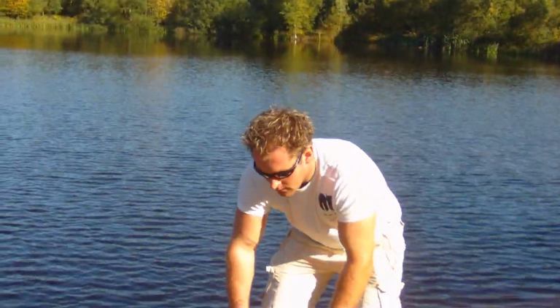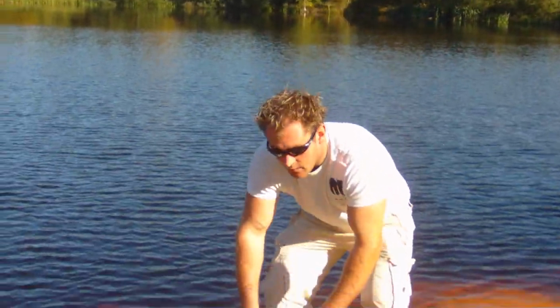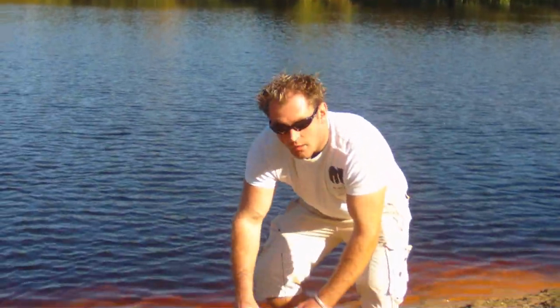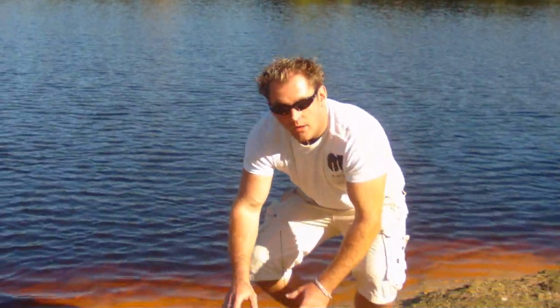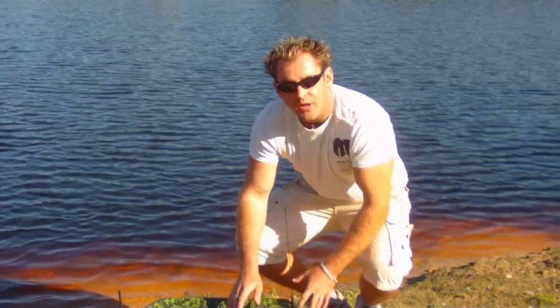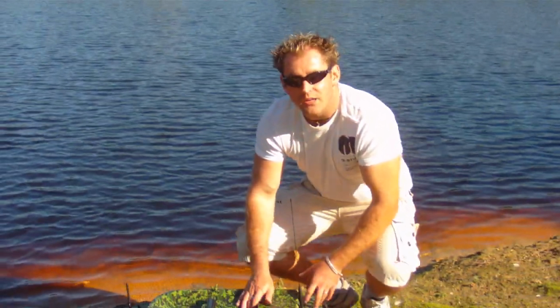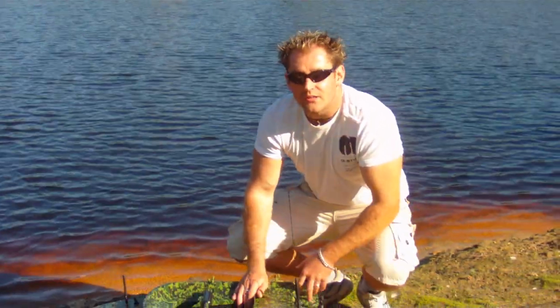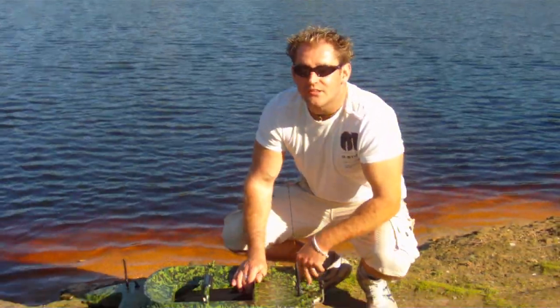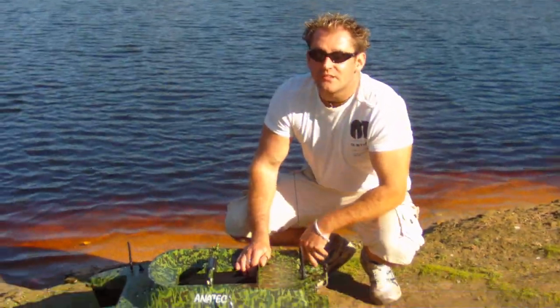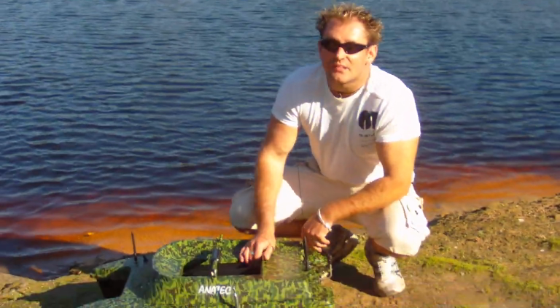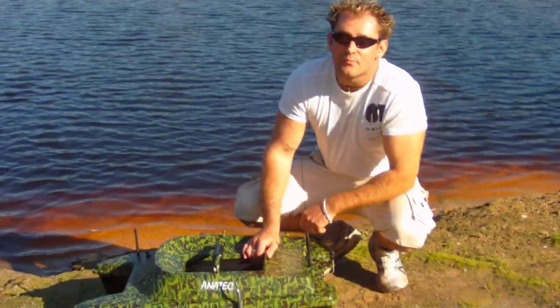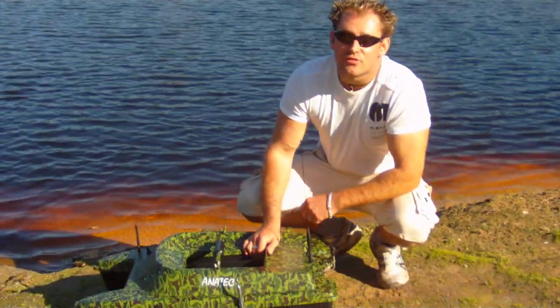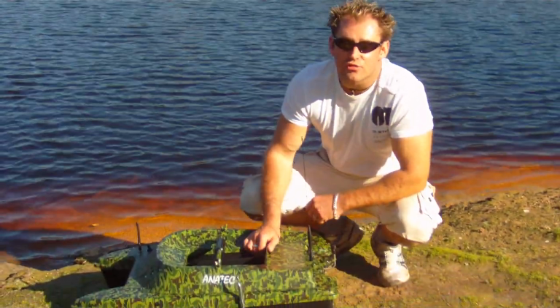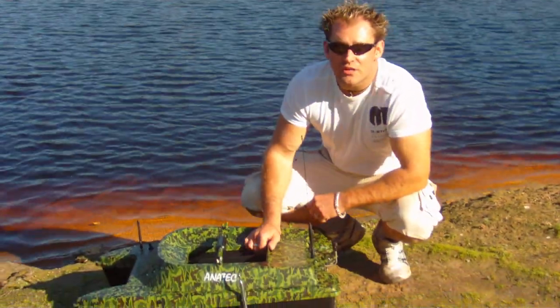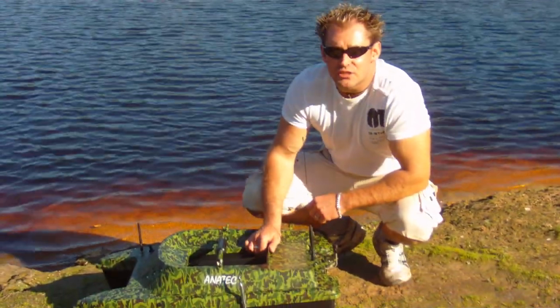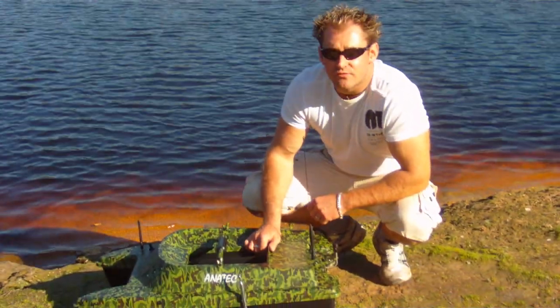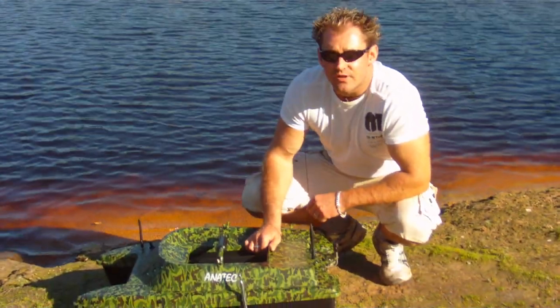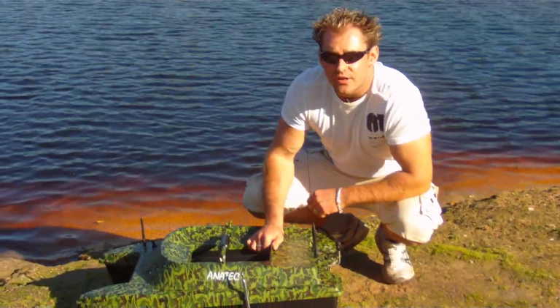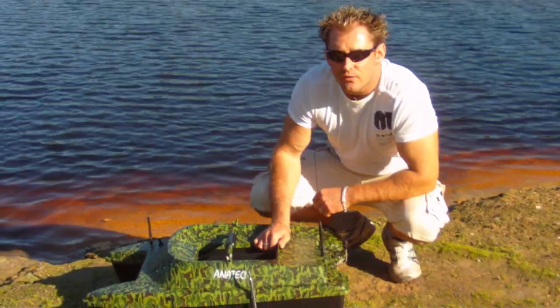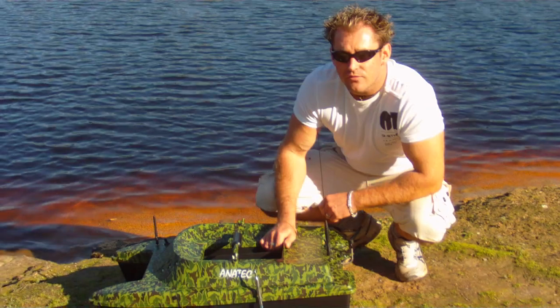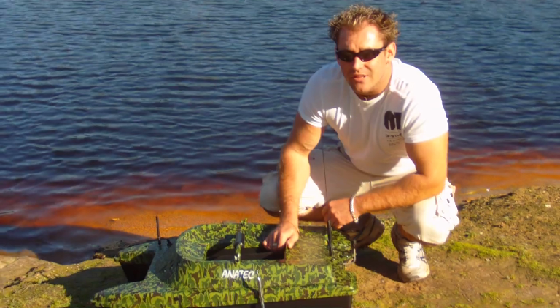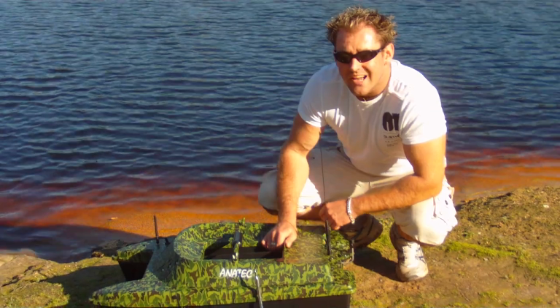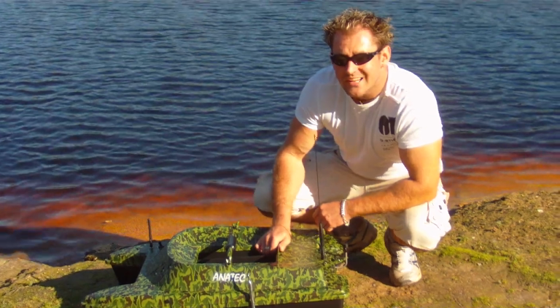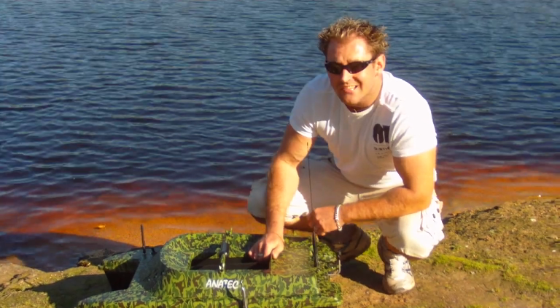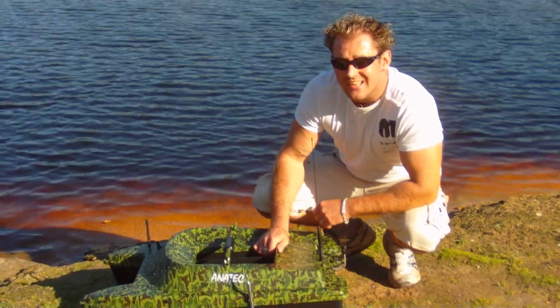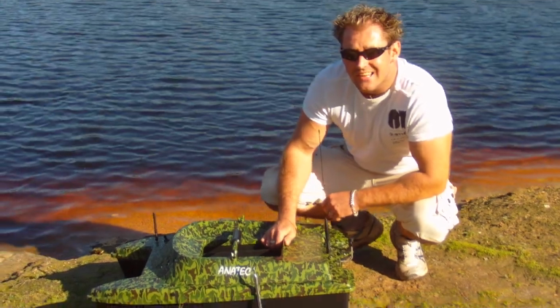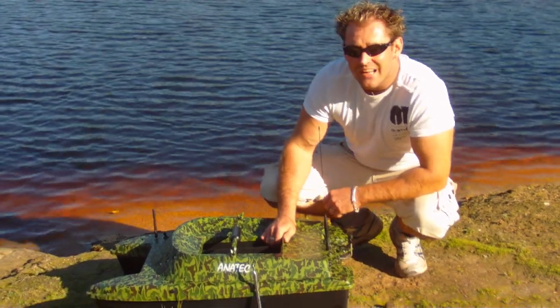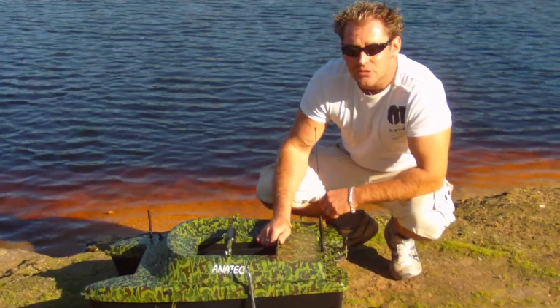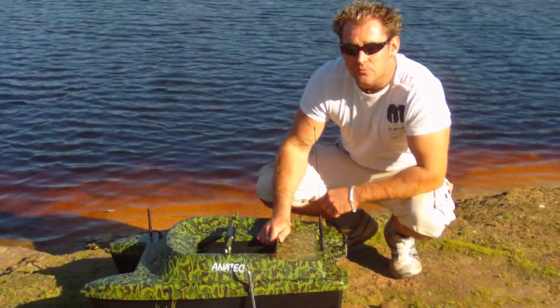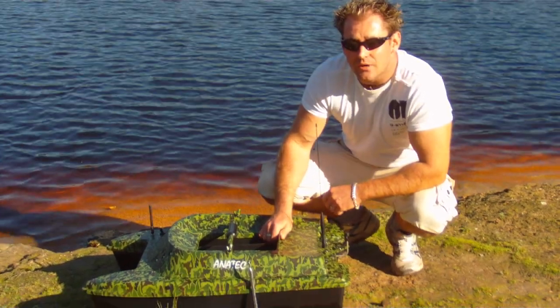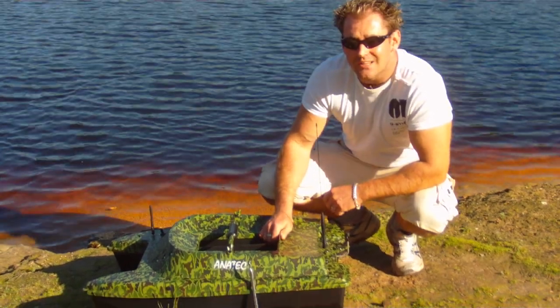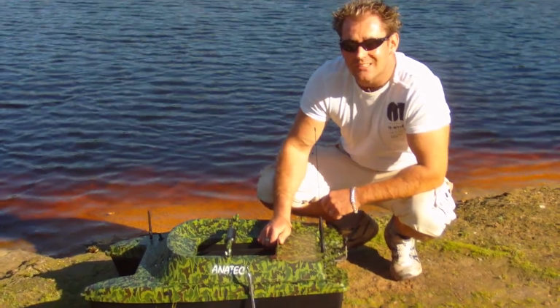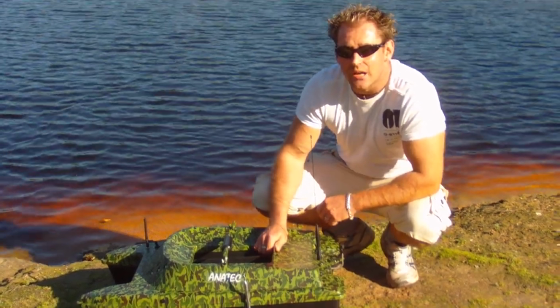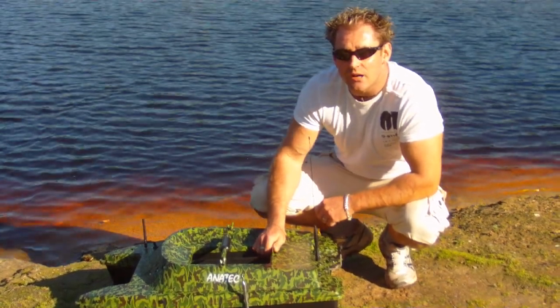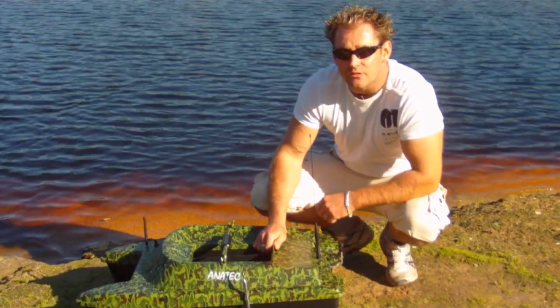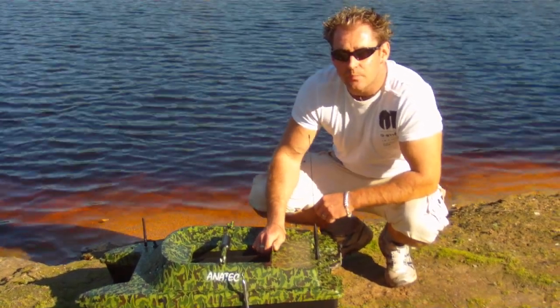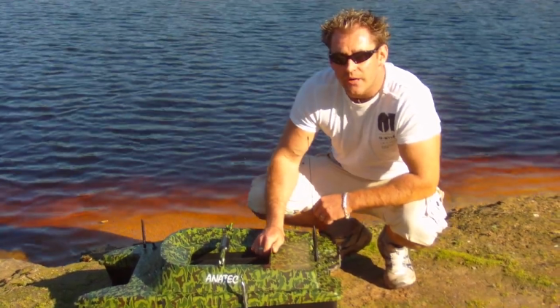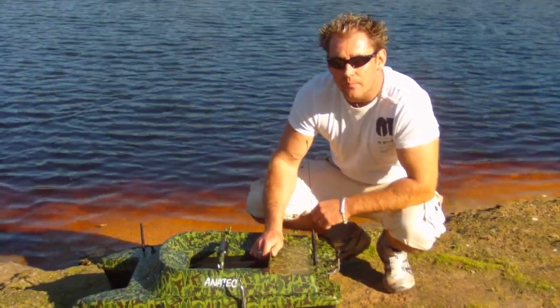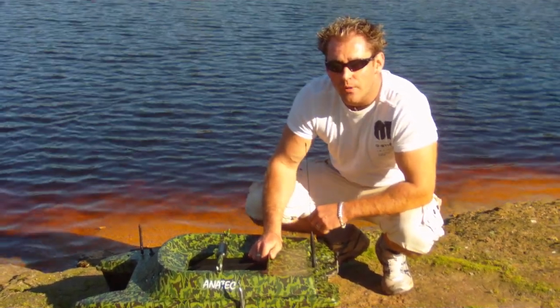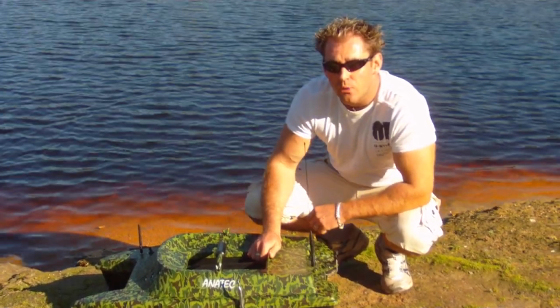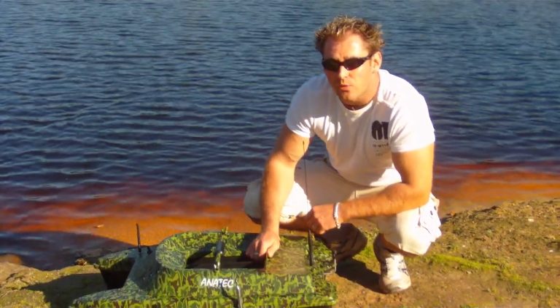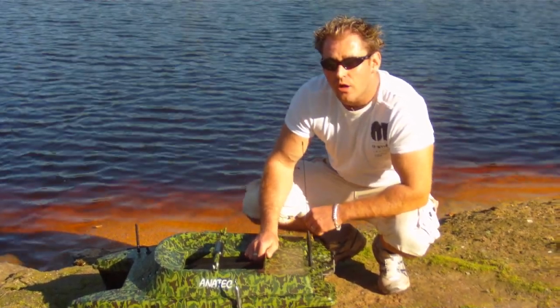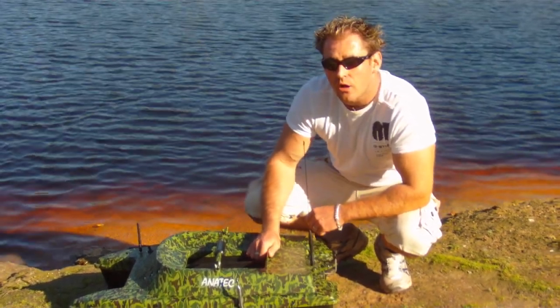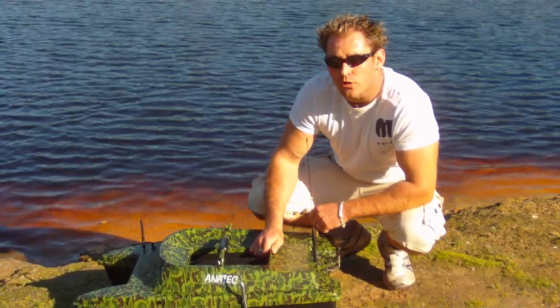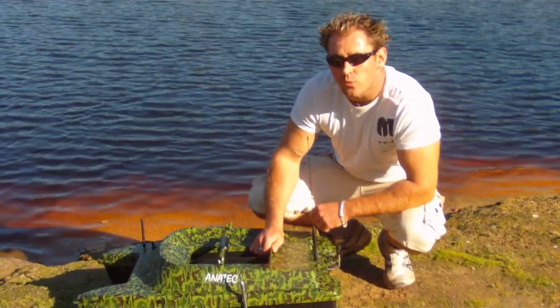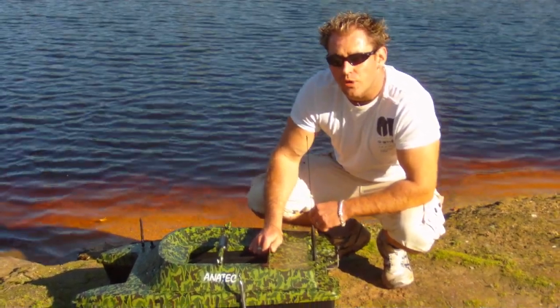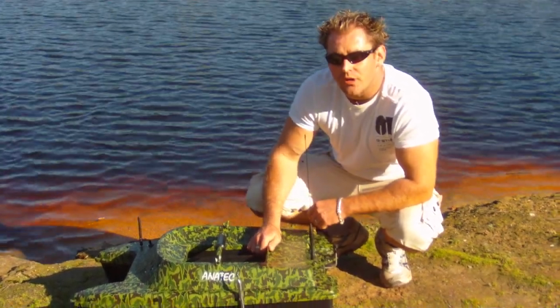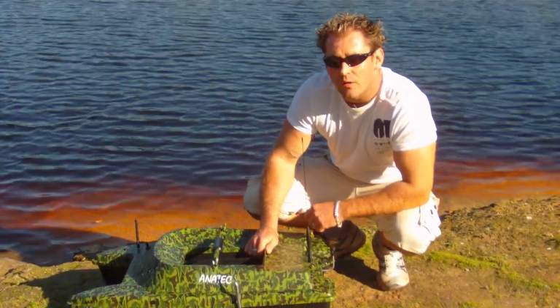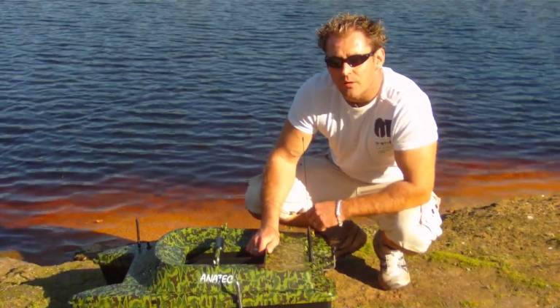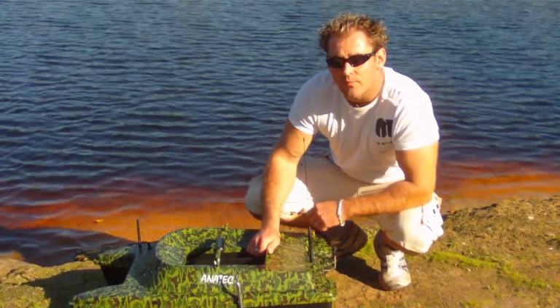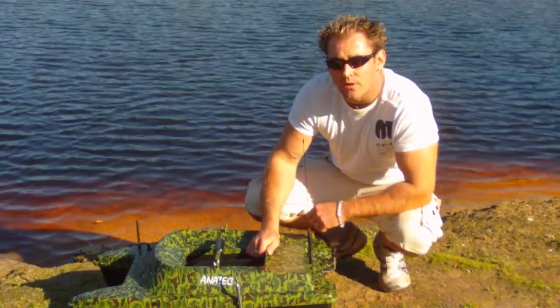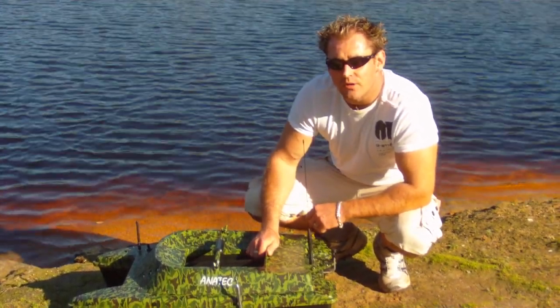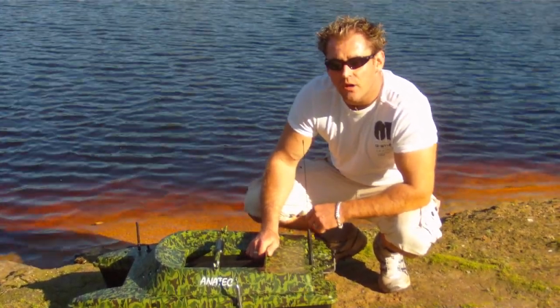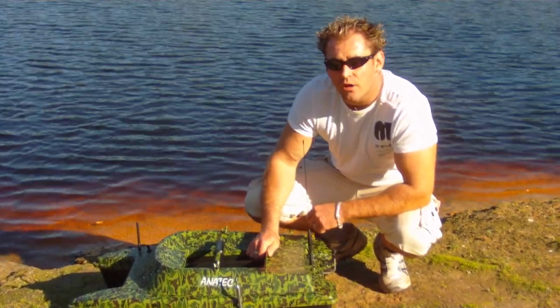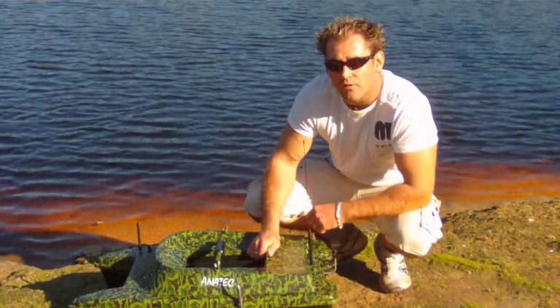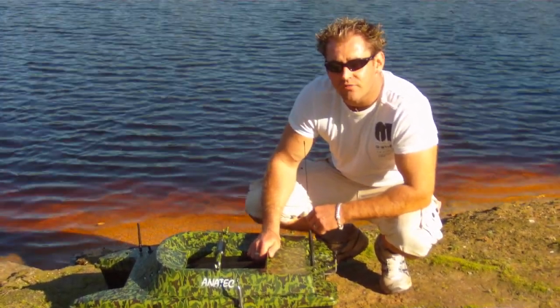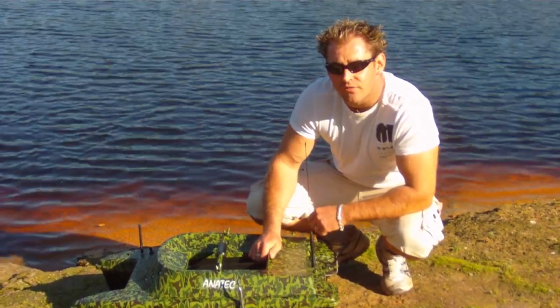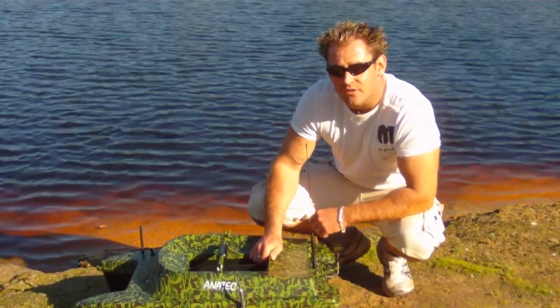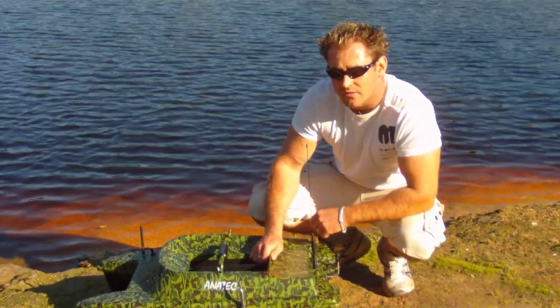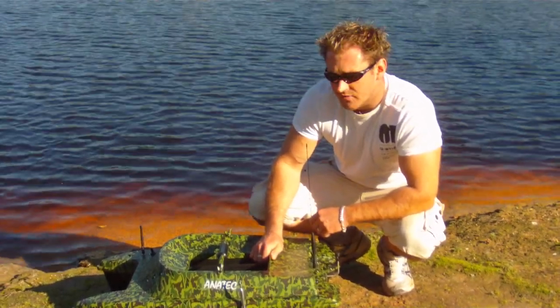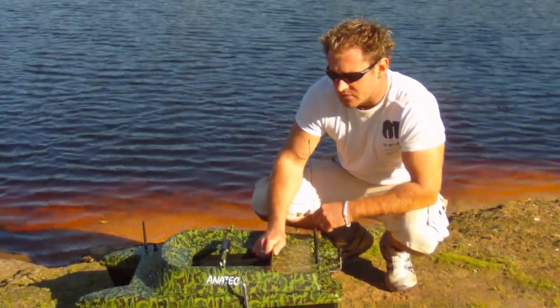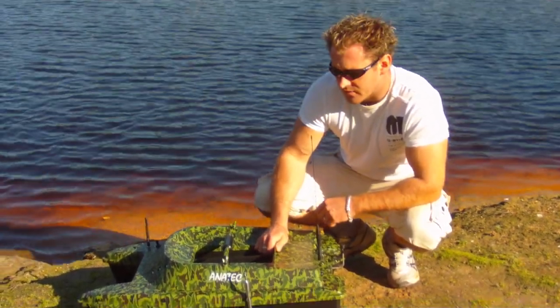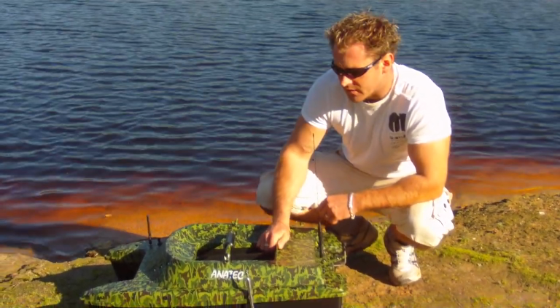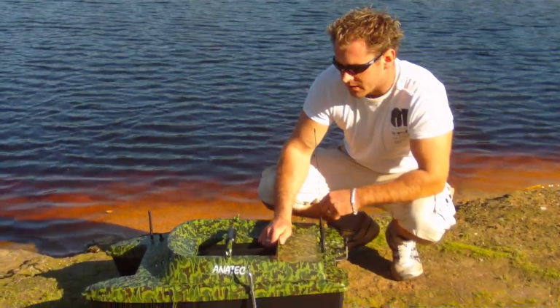This is a demonstration video for the Anatec Catamaran Deluxe Bait Boat with Hardwired Hummingbird RF-15 Fish Finder.